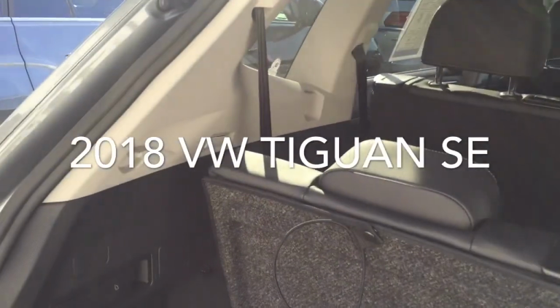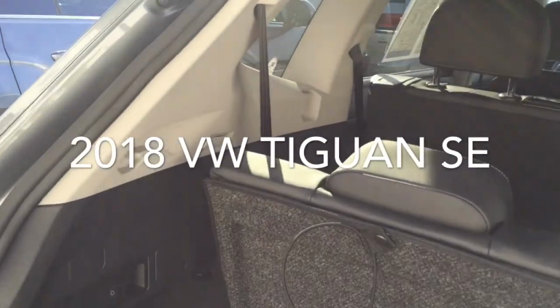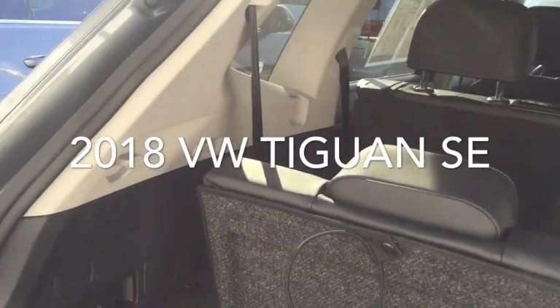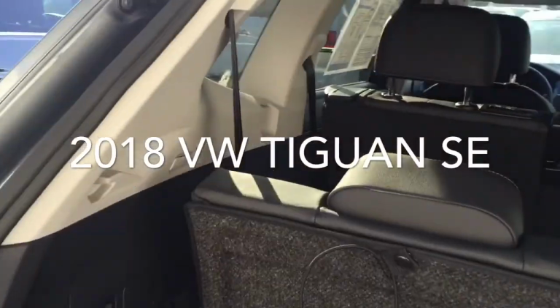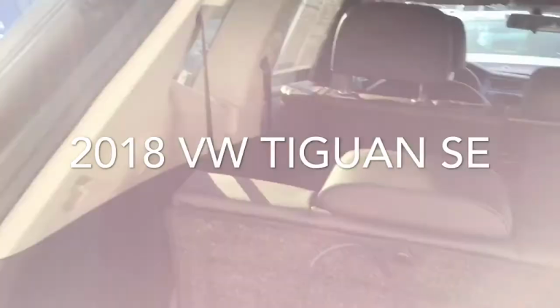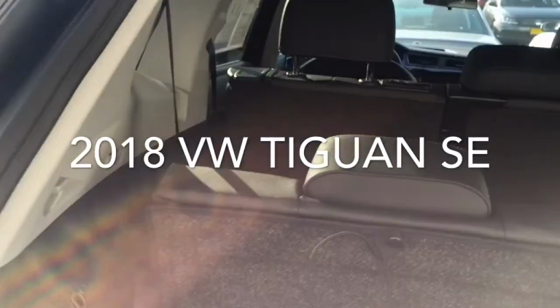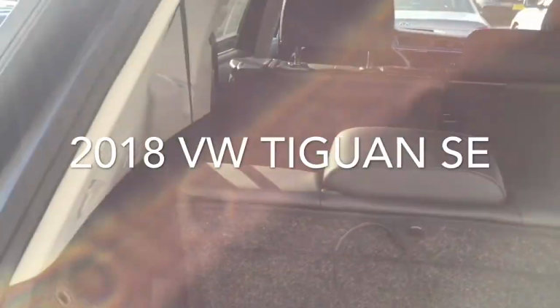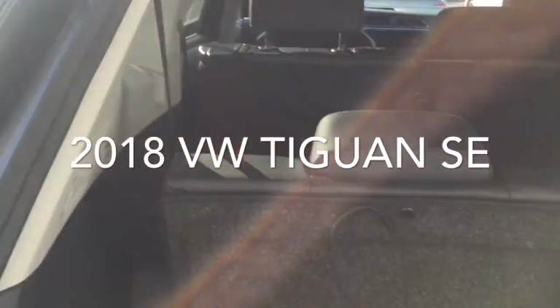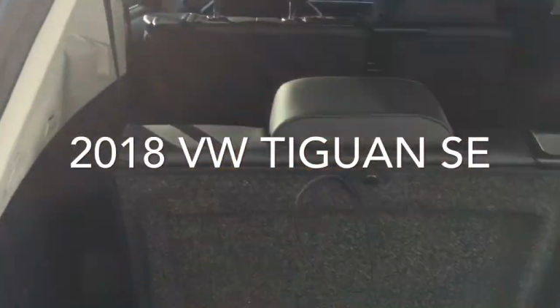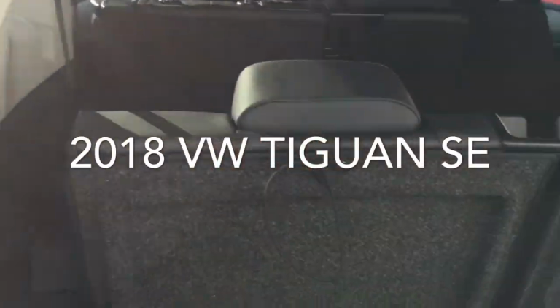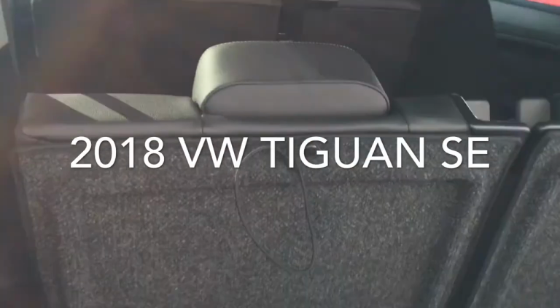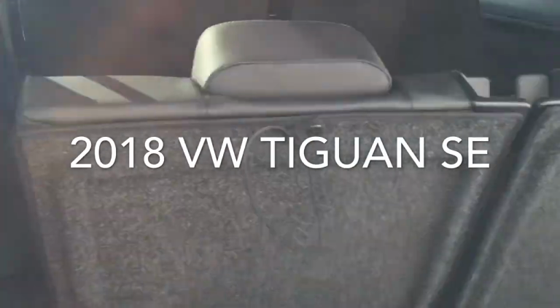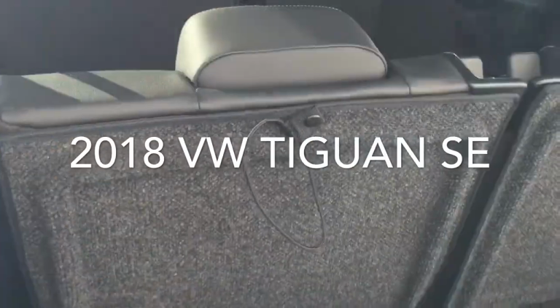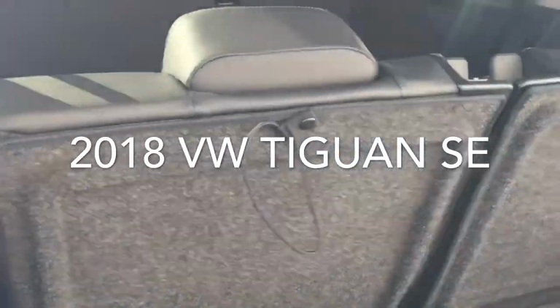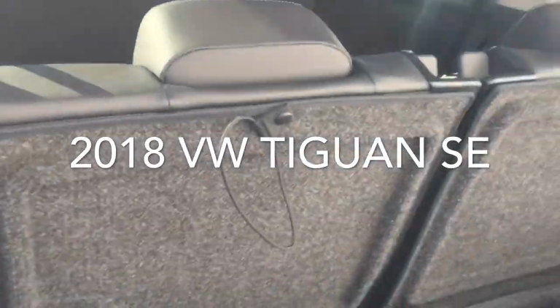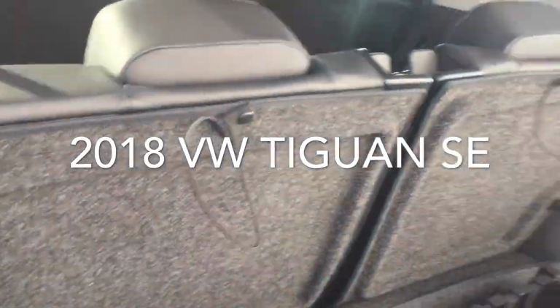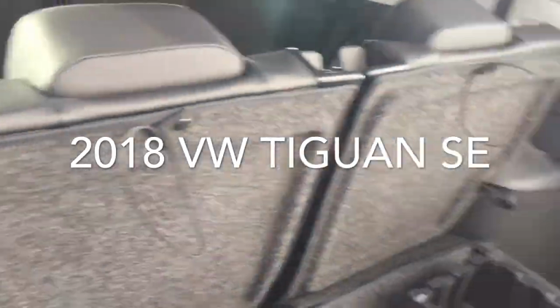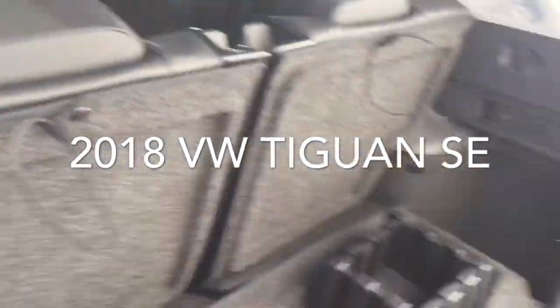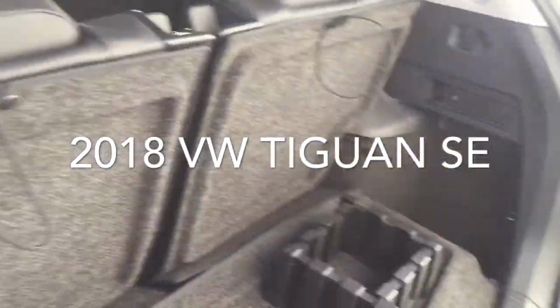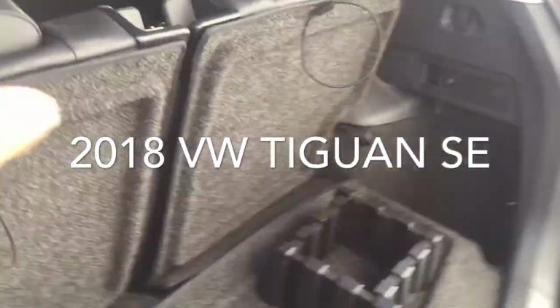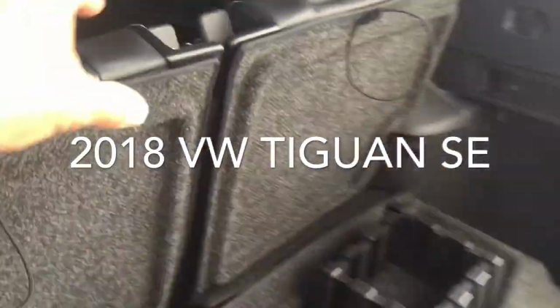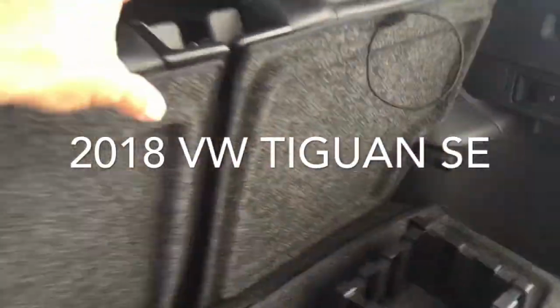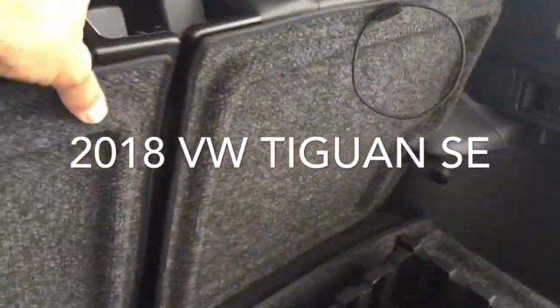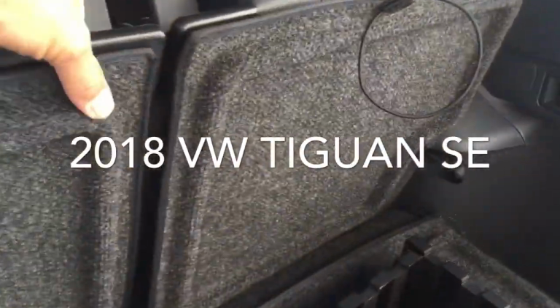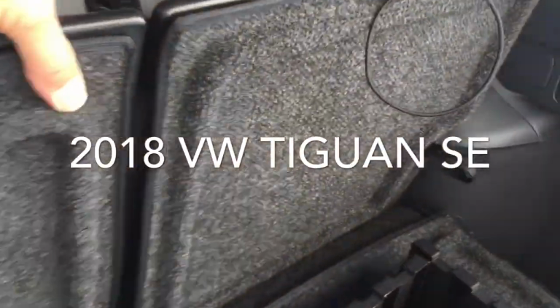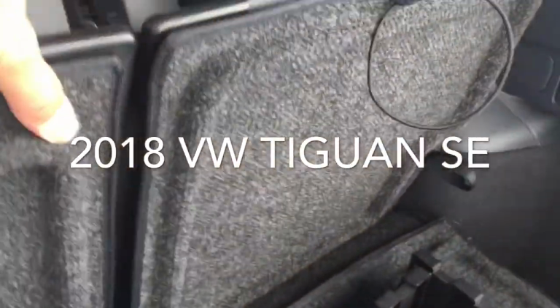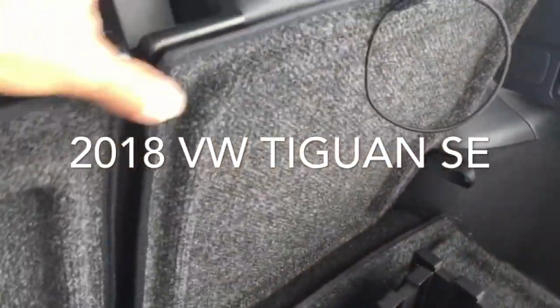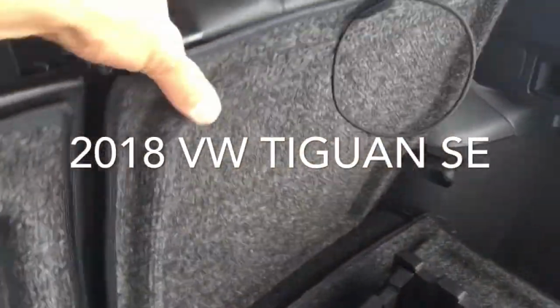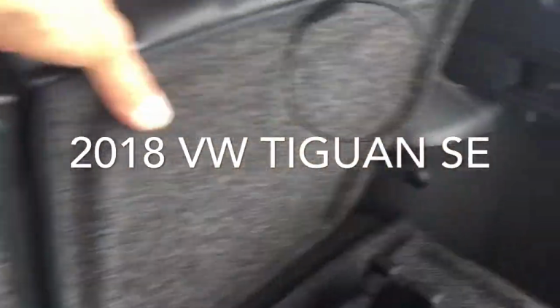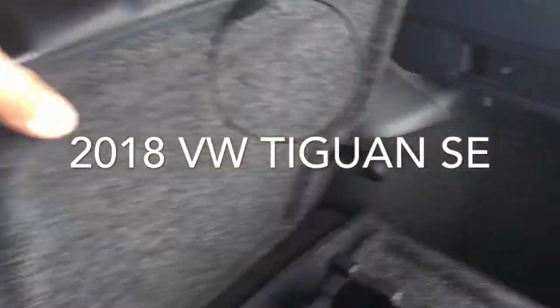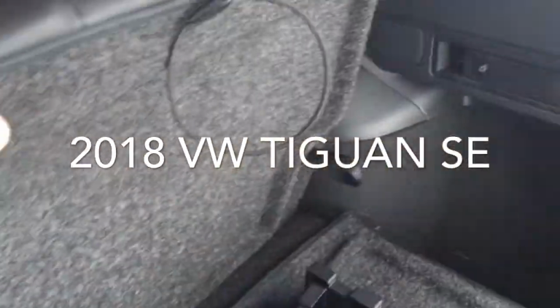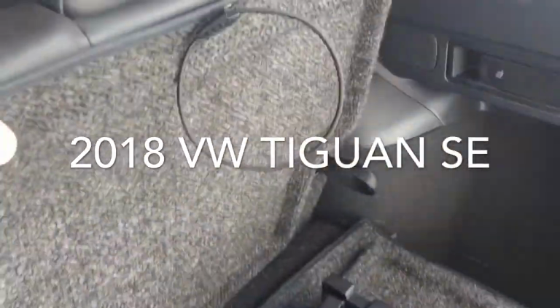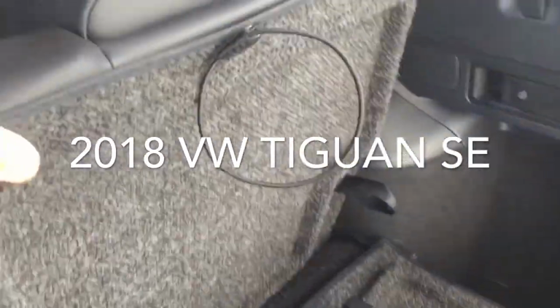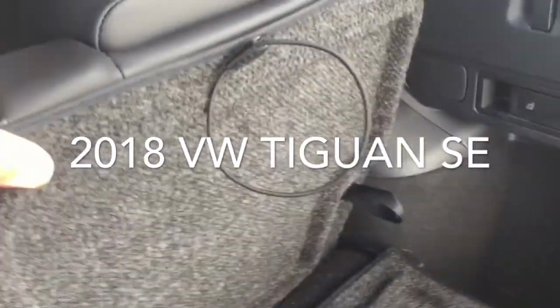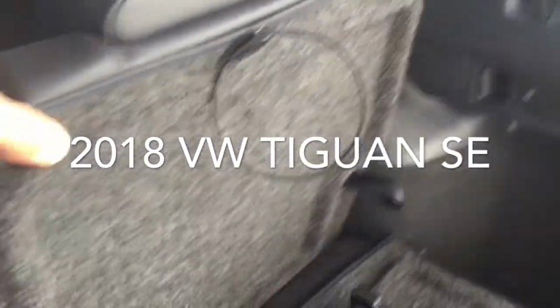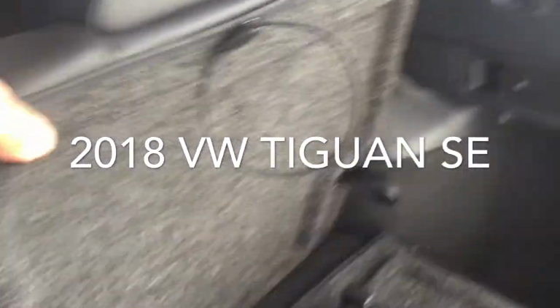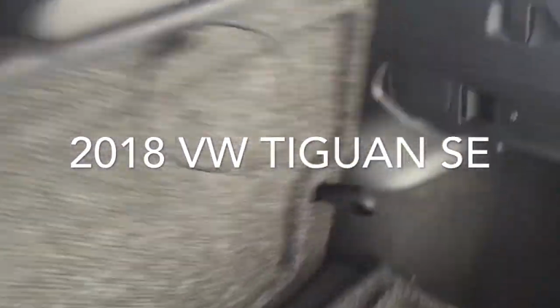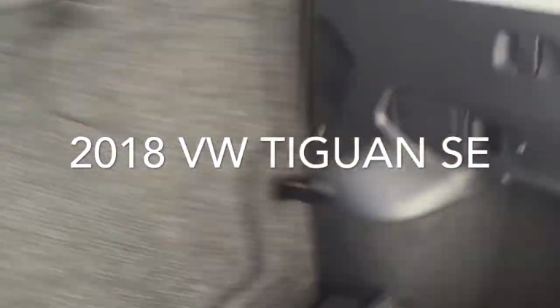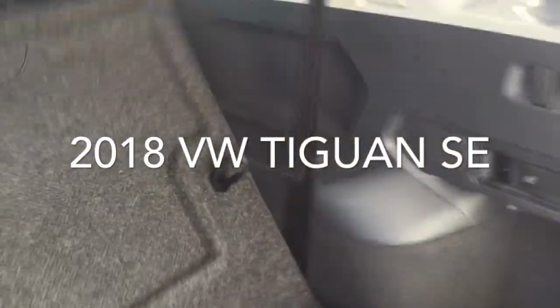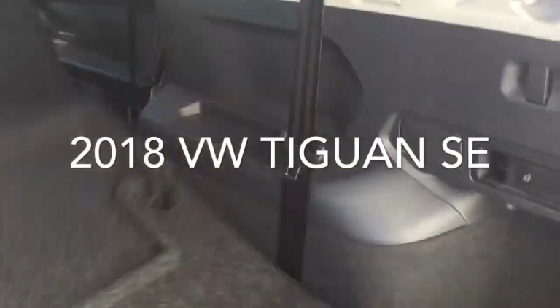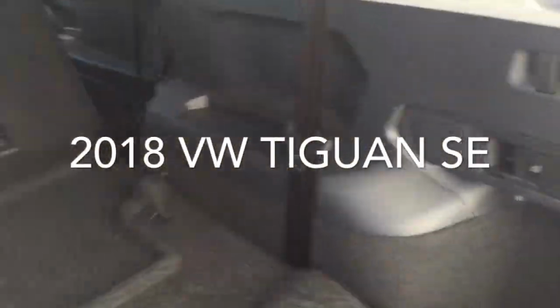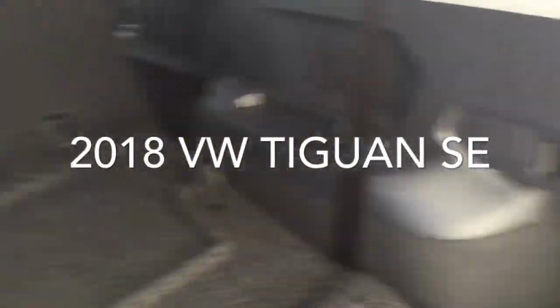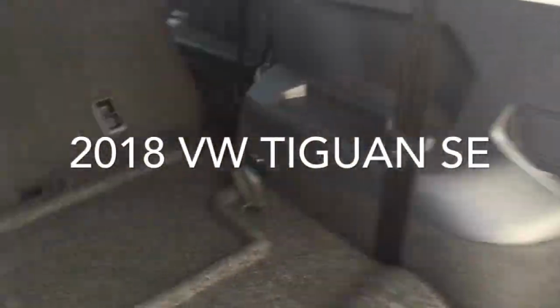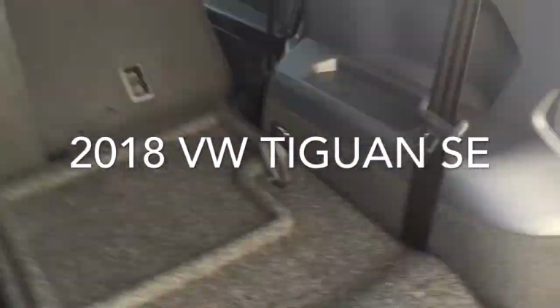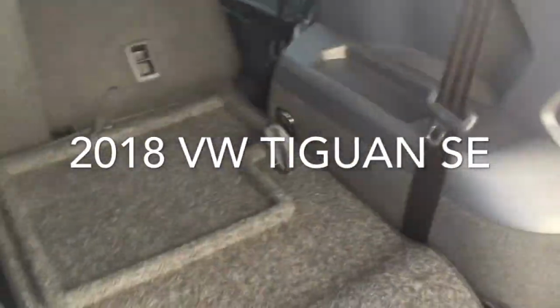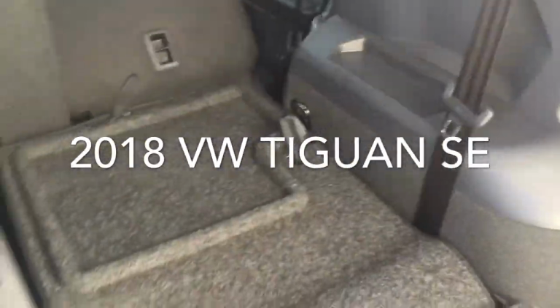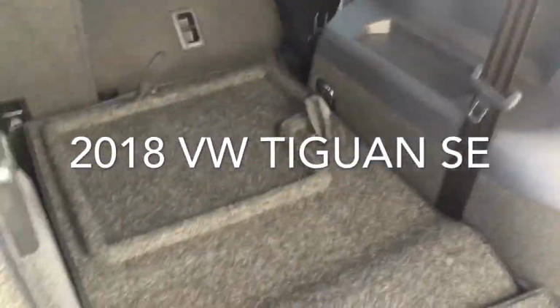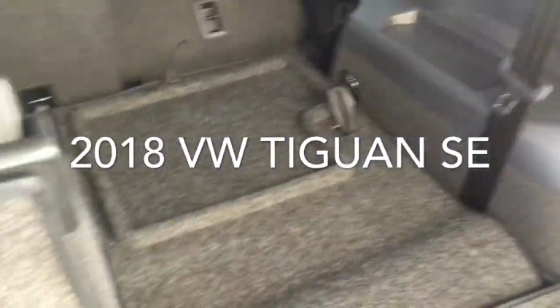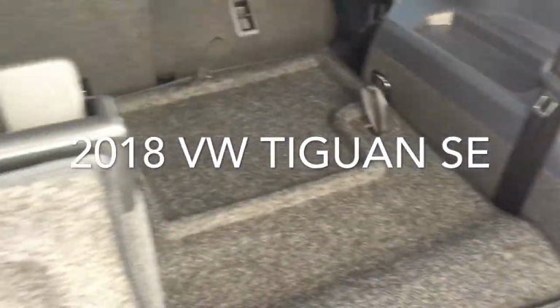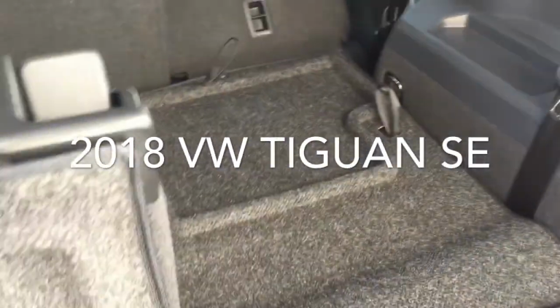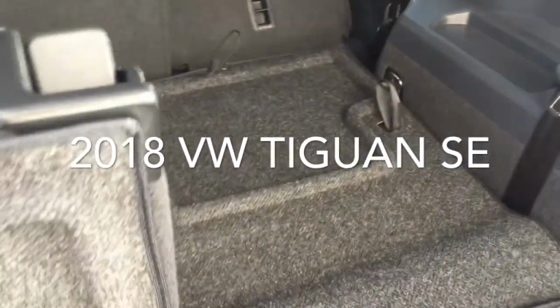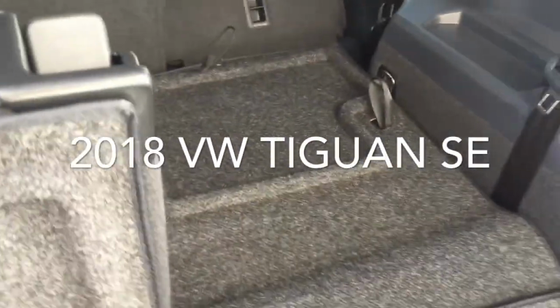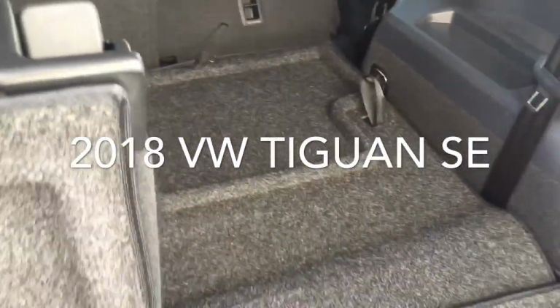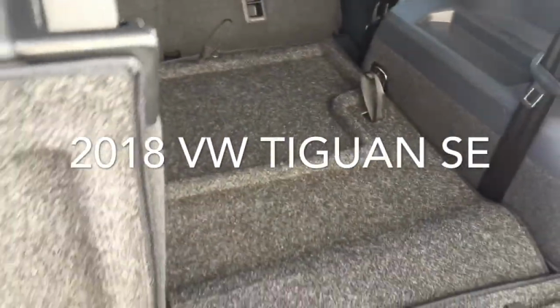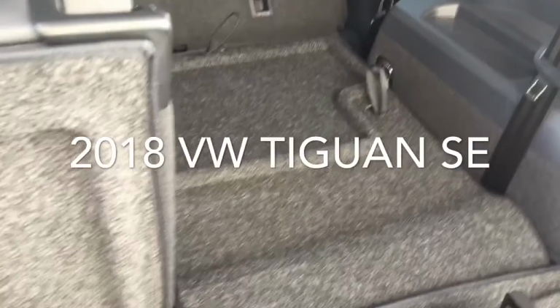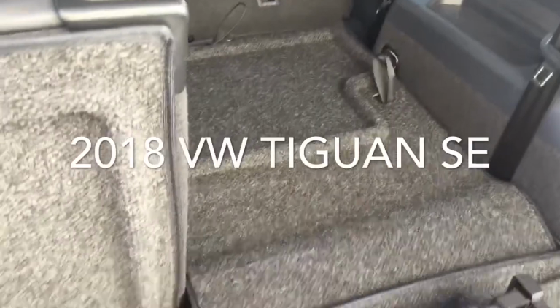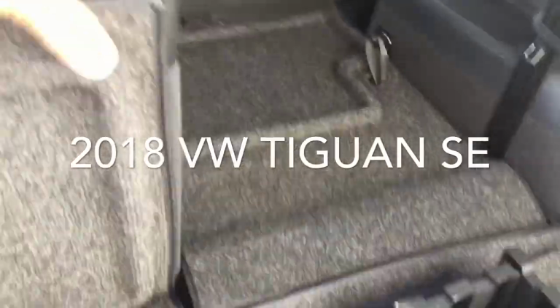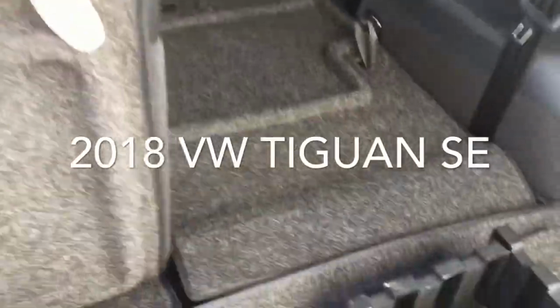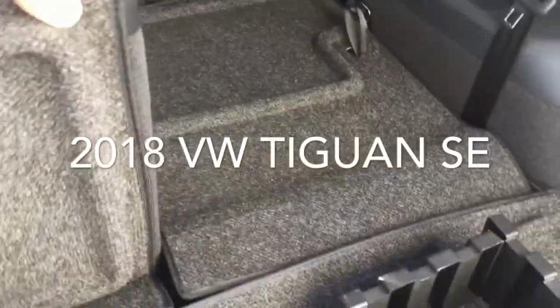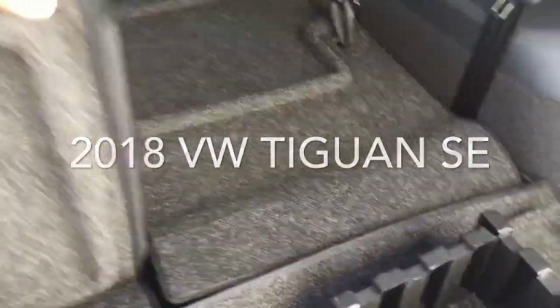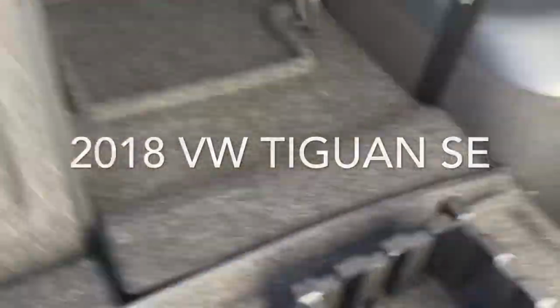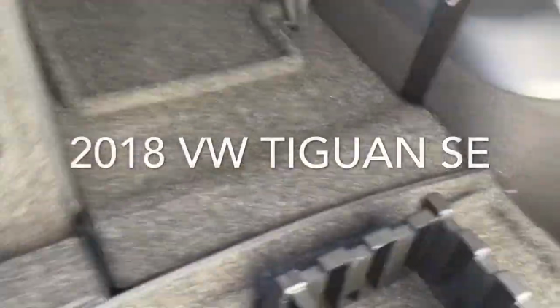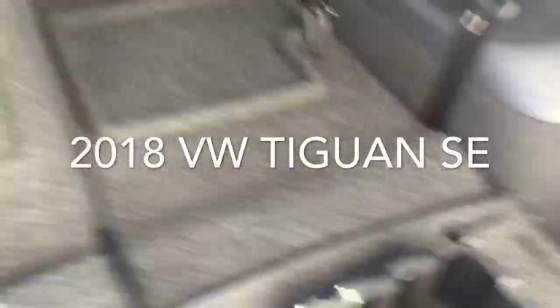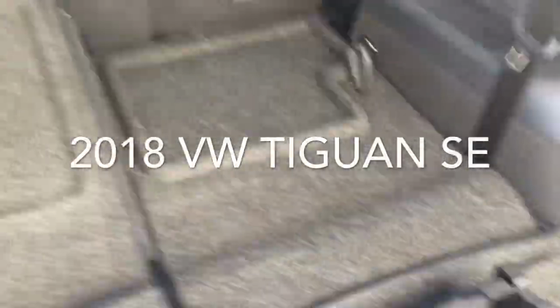That's a nice option in these cars as well — and of course folding down the seats to give you that extra cargo space.